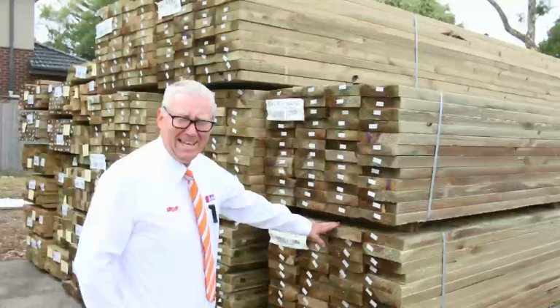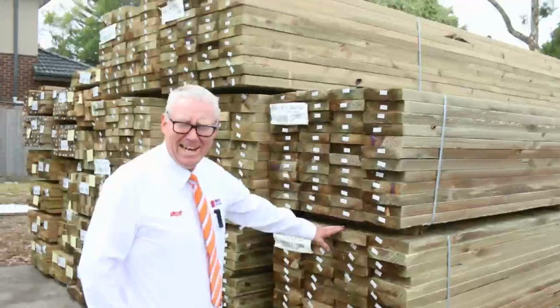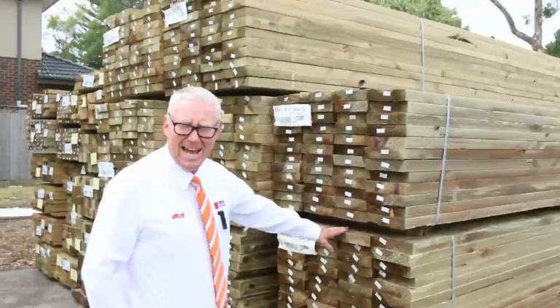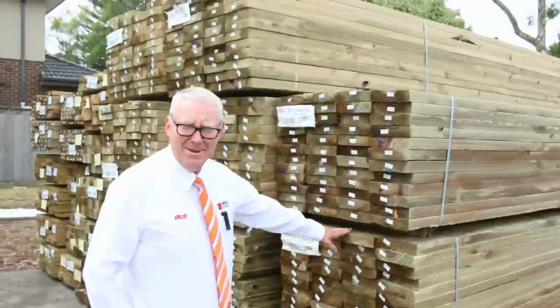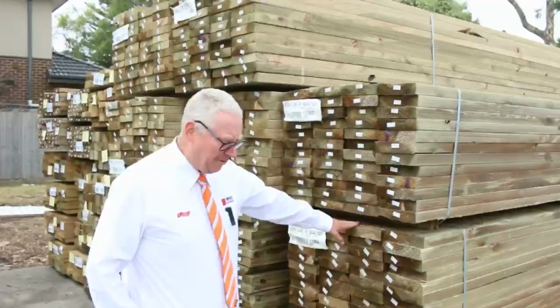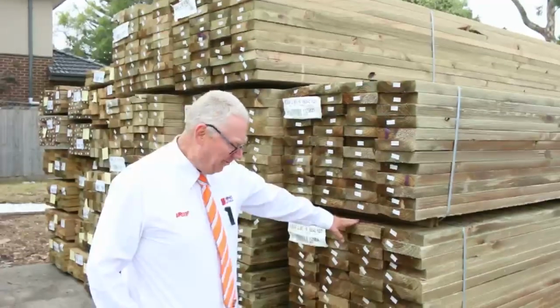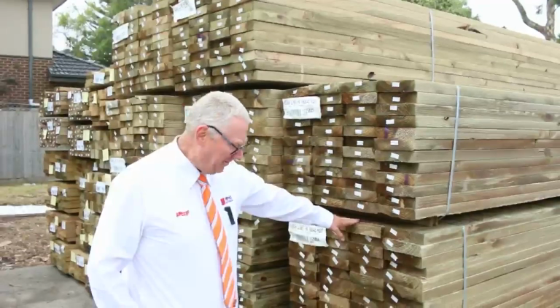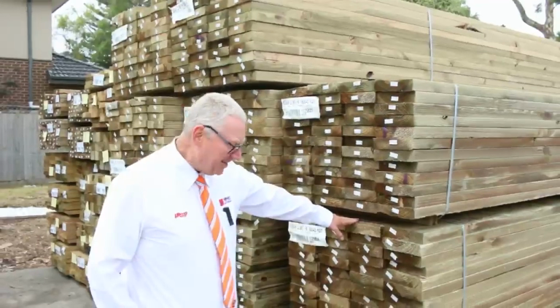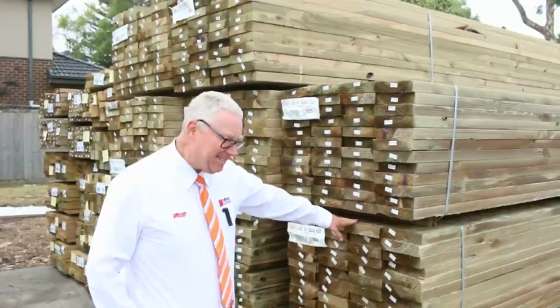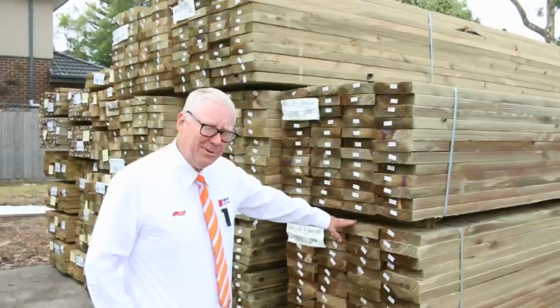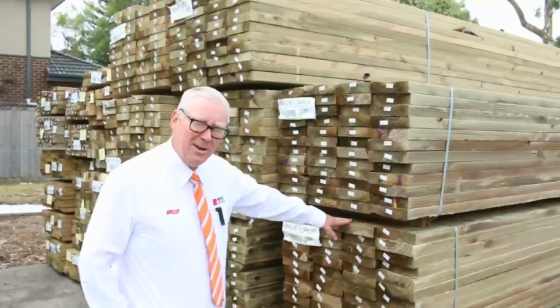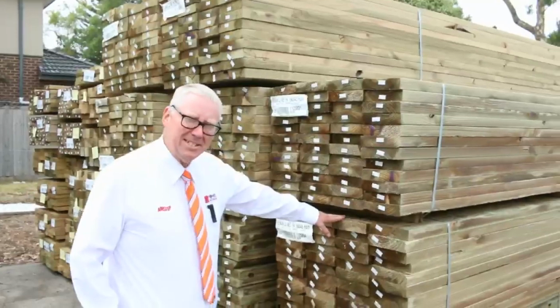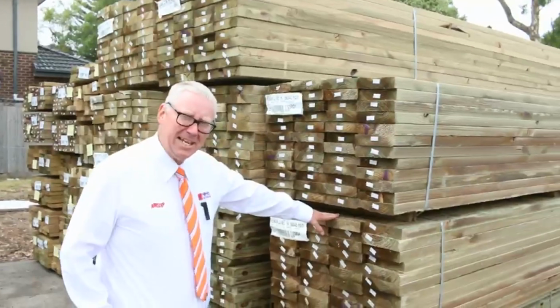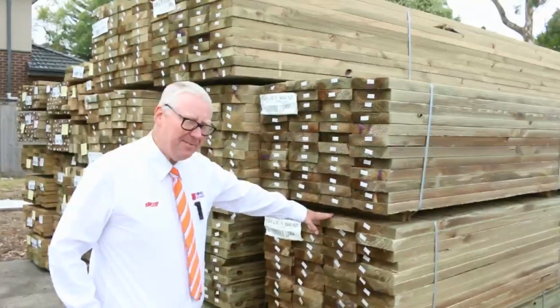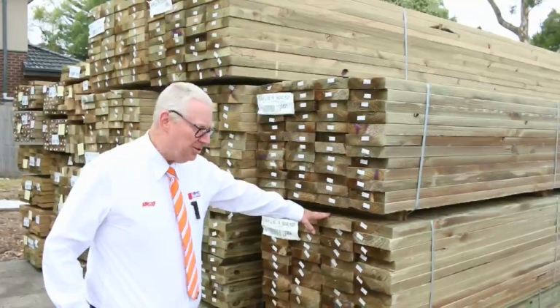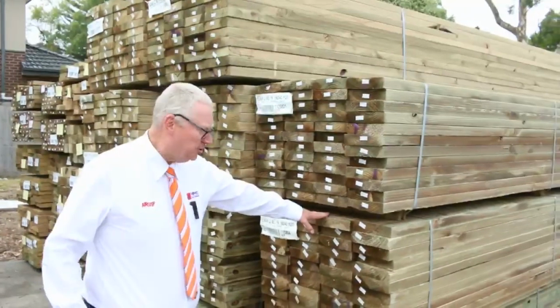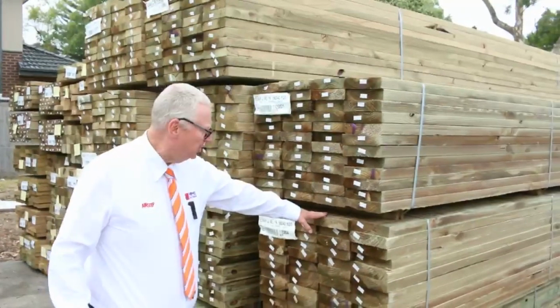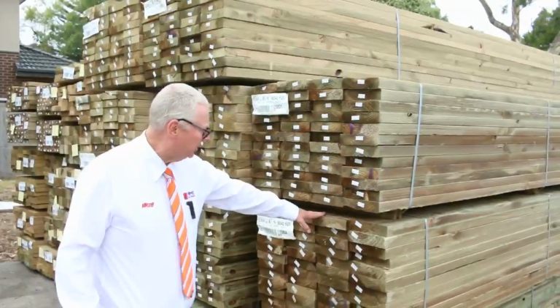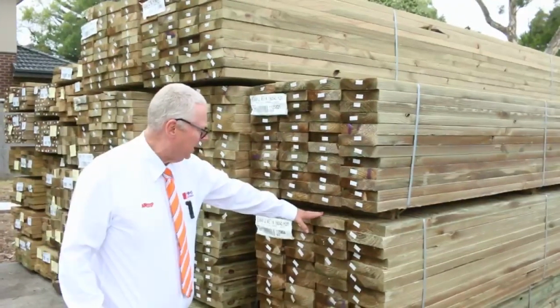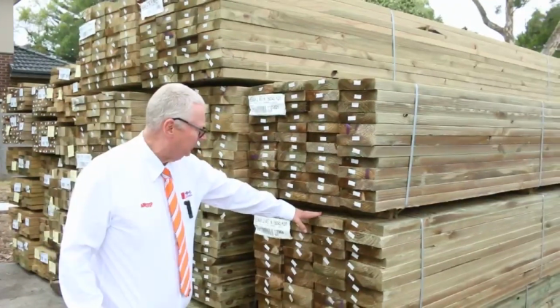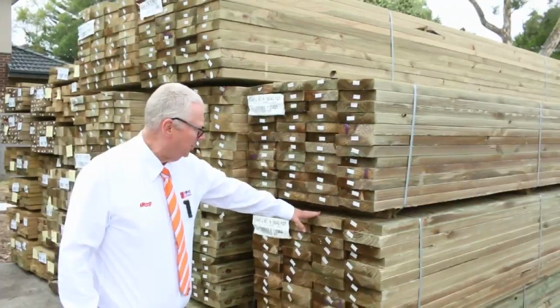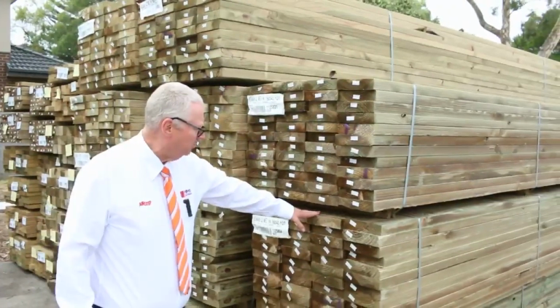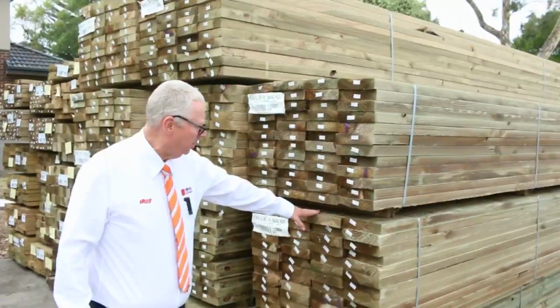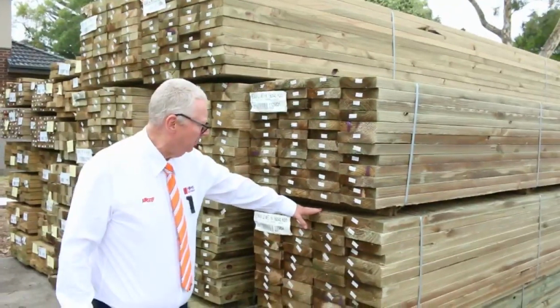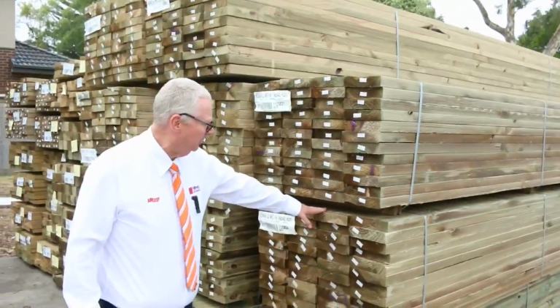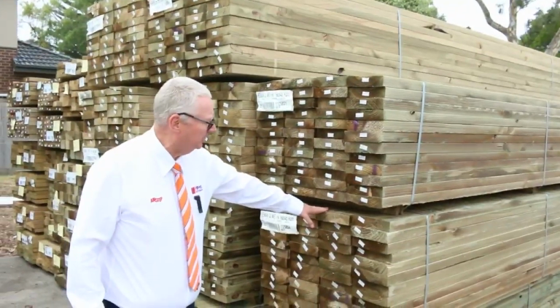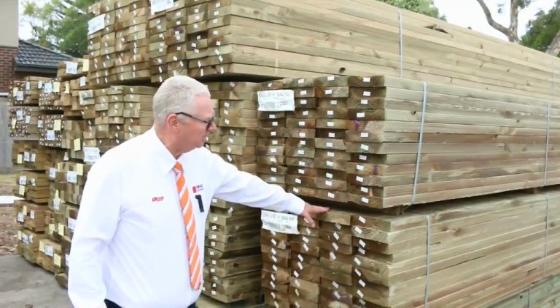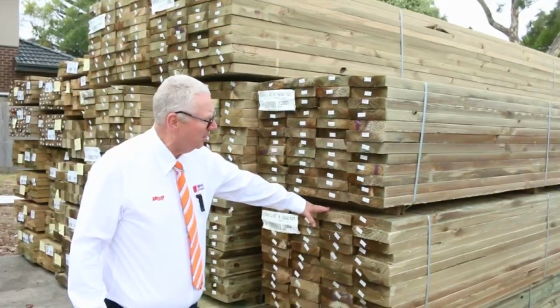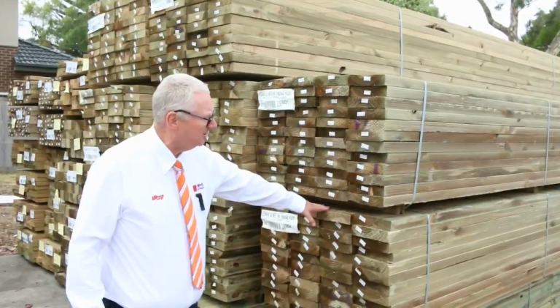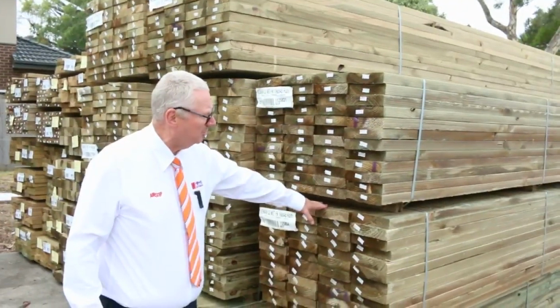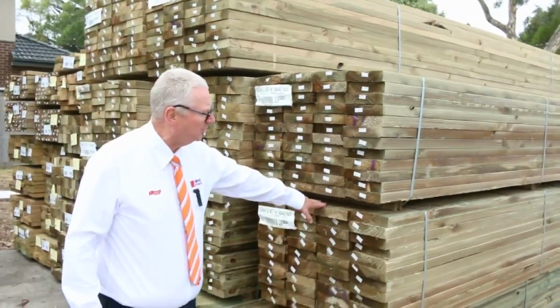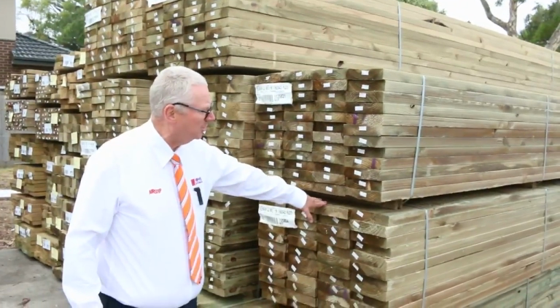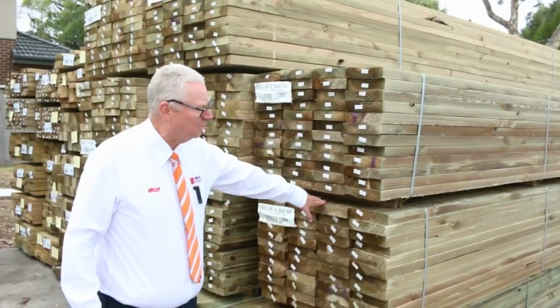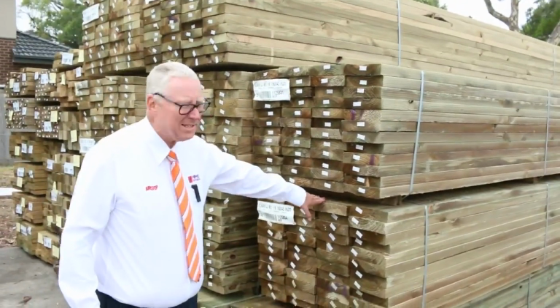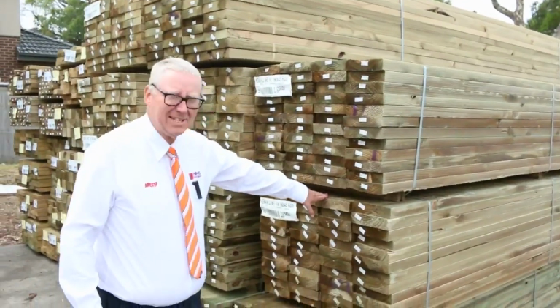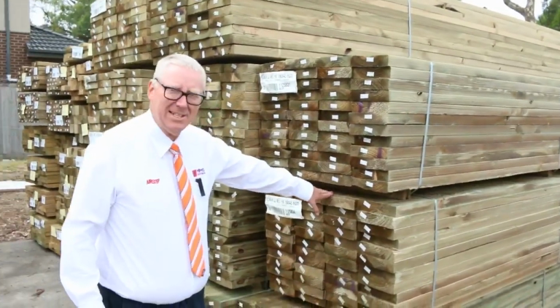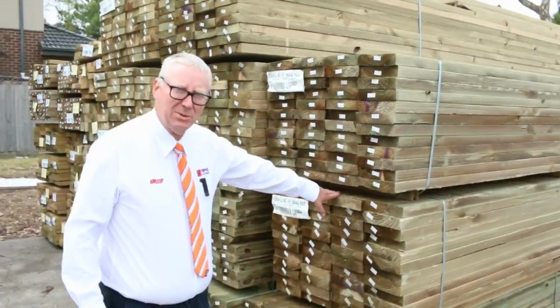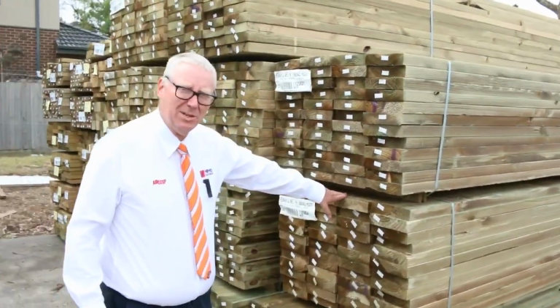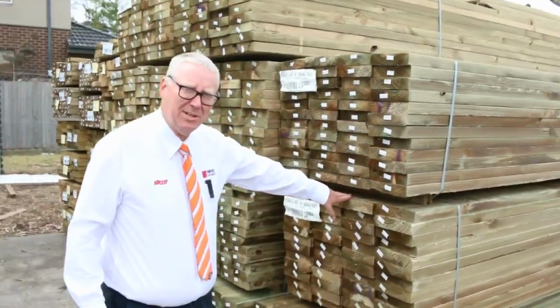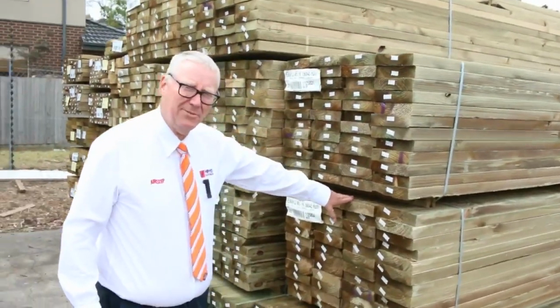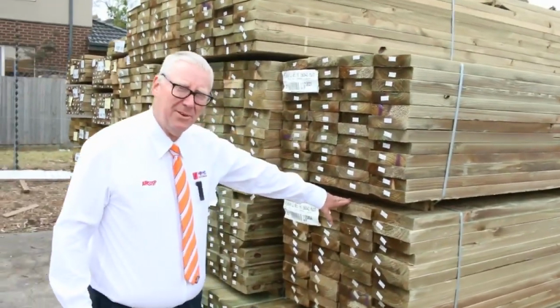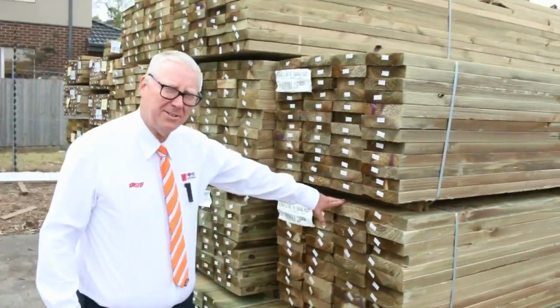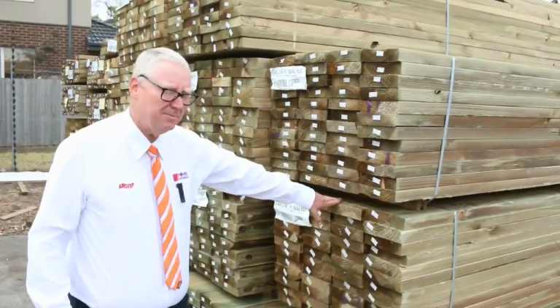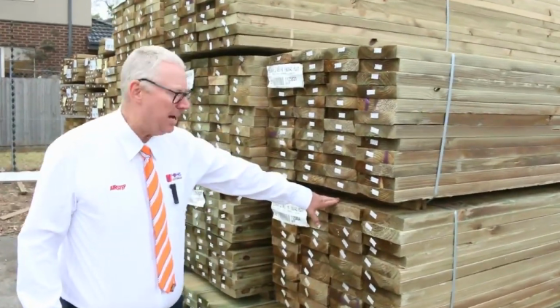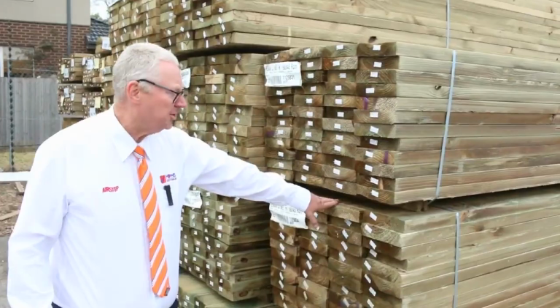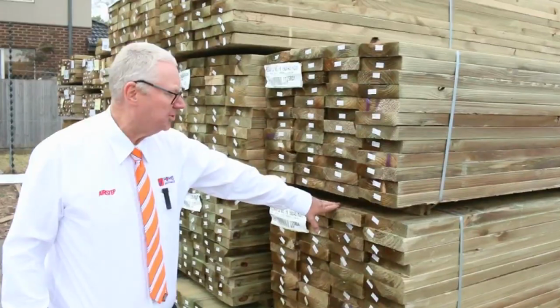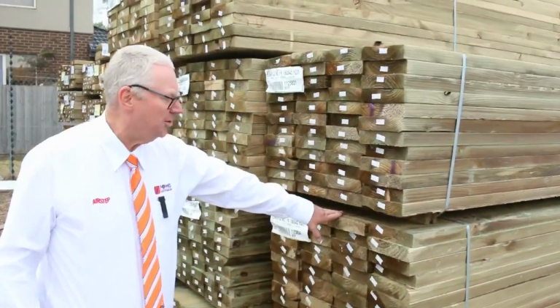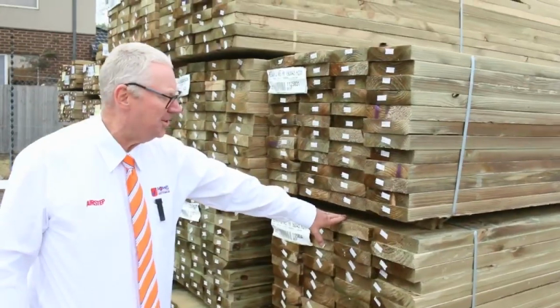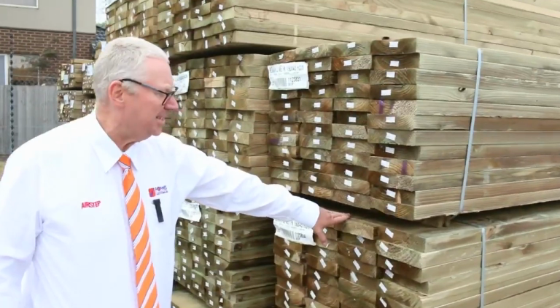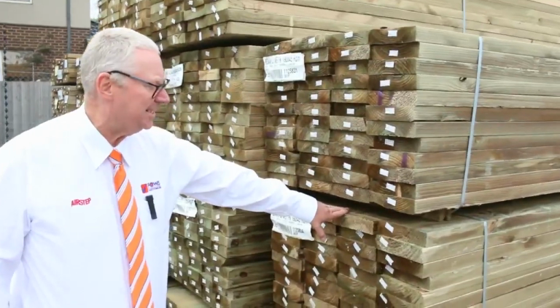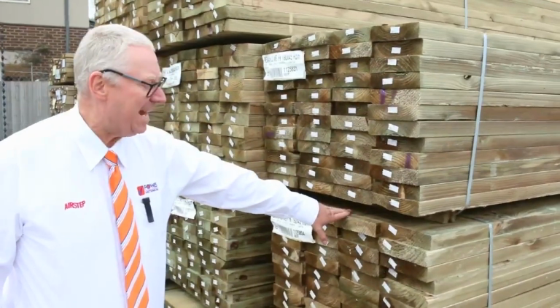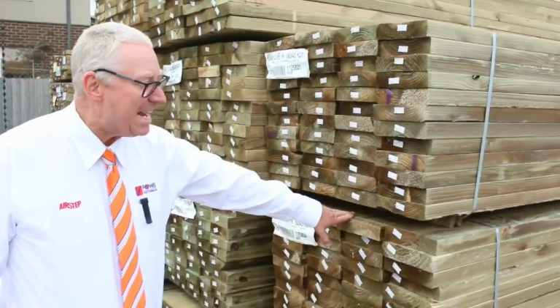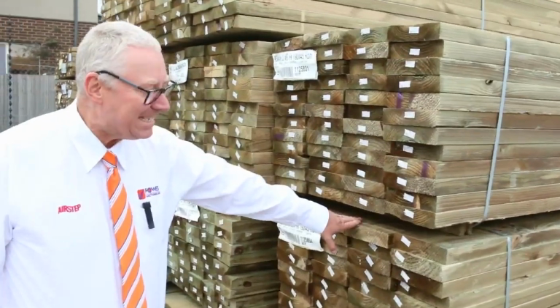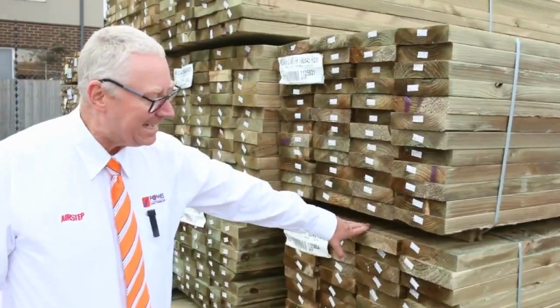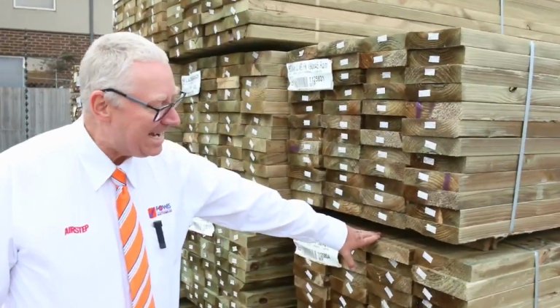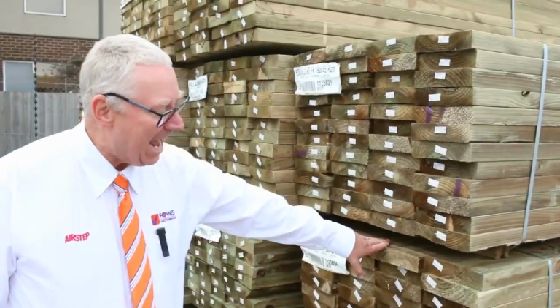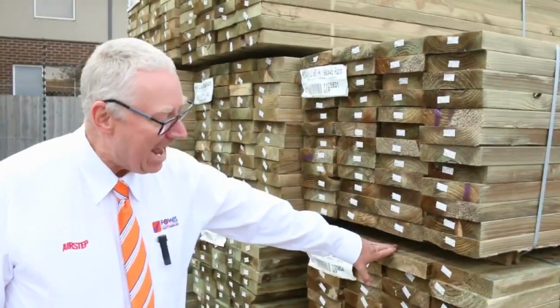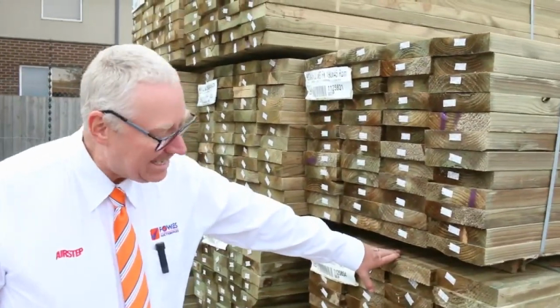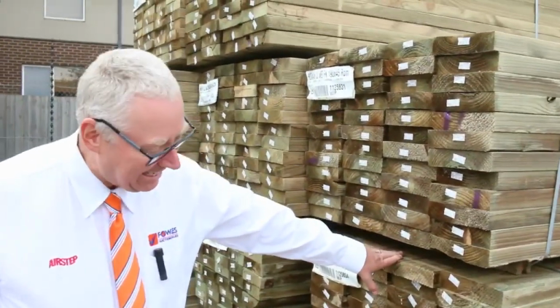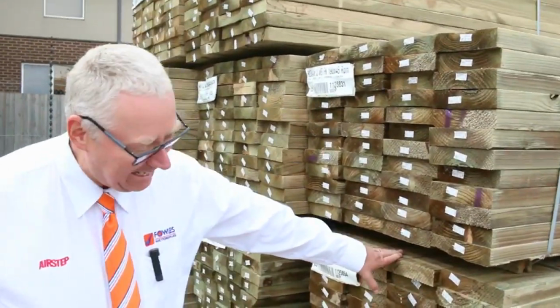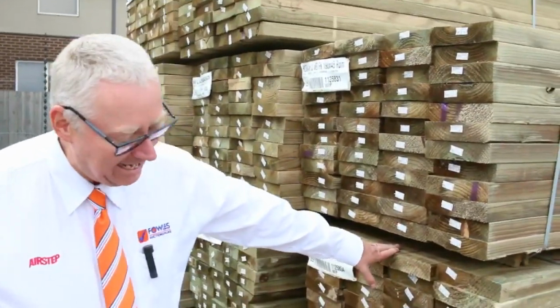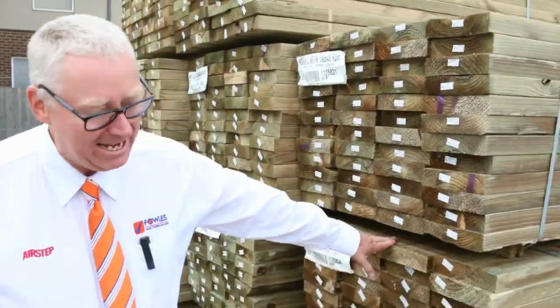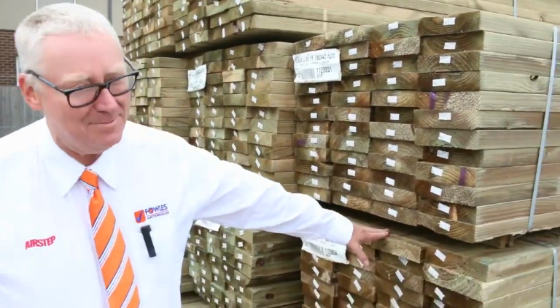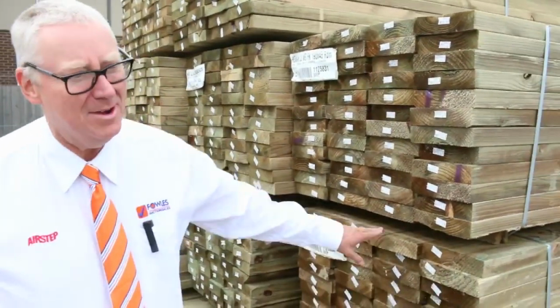G'day, Michael from Fowls here once again for the Tuesday afternoon preview for tomorrow's auction — Wednesday the 21st of March 2018 at 10am.